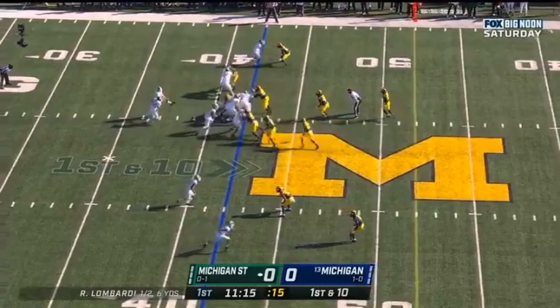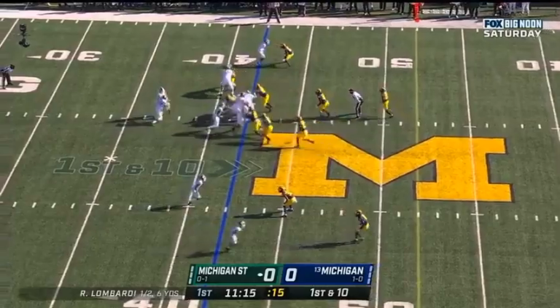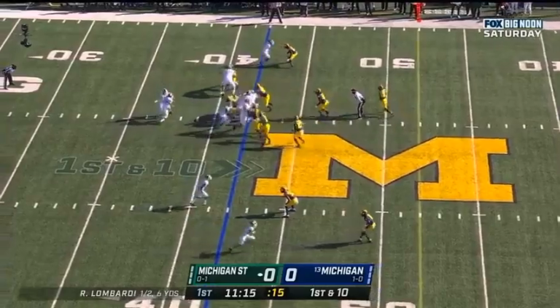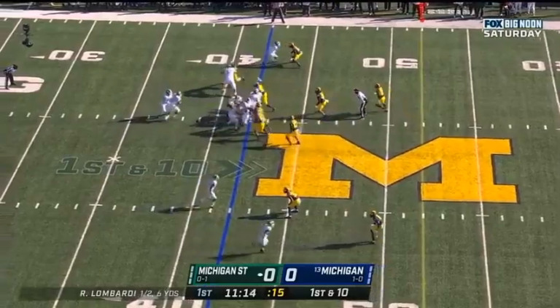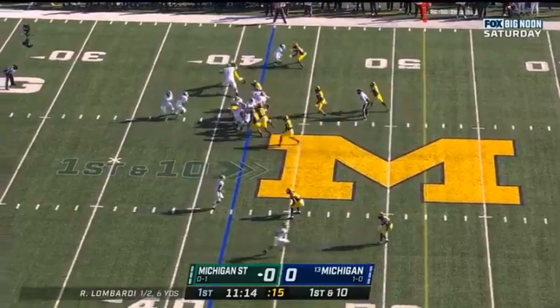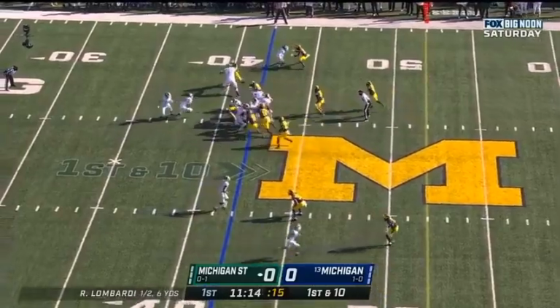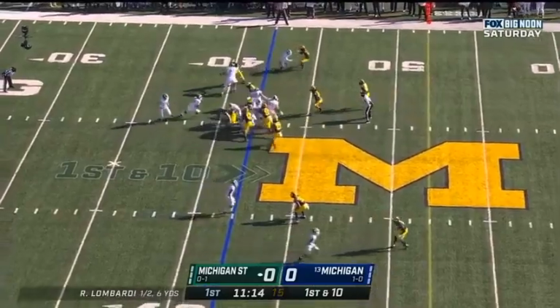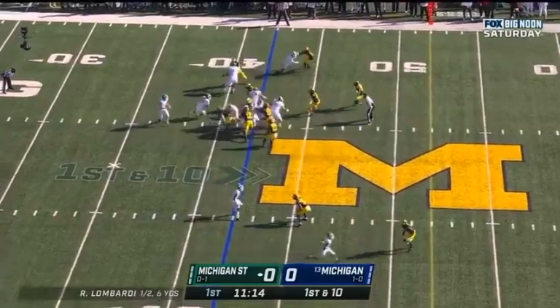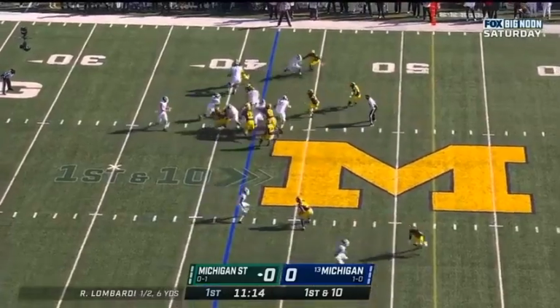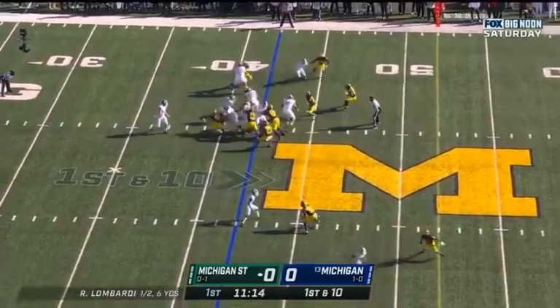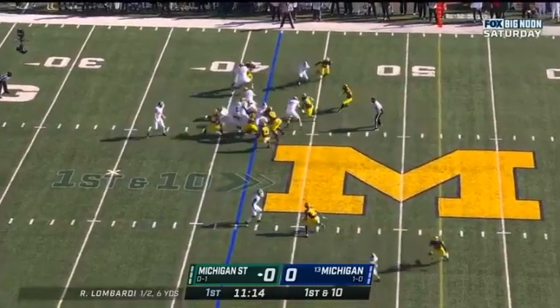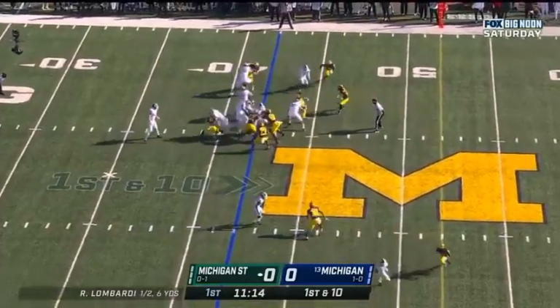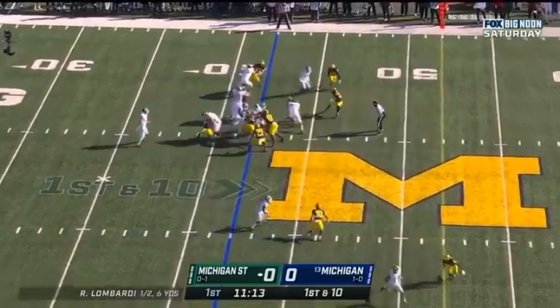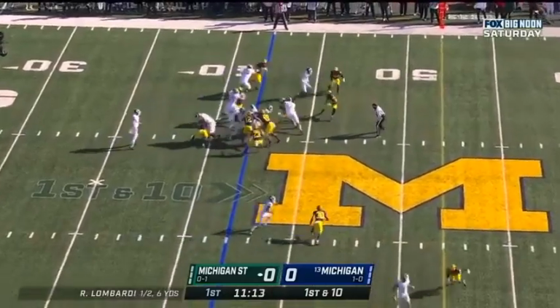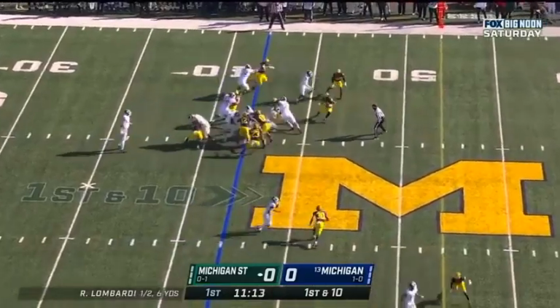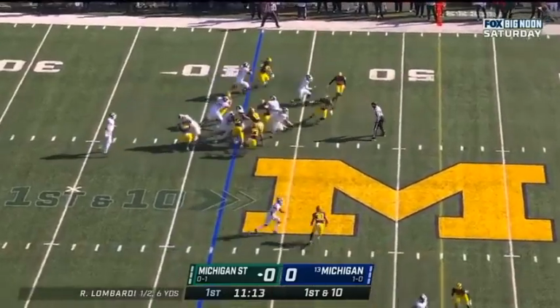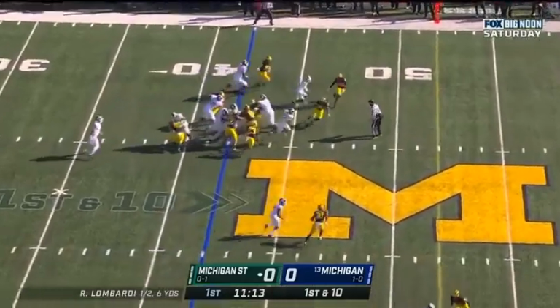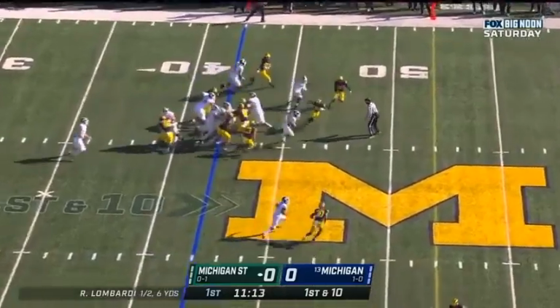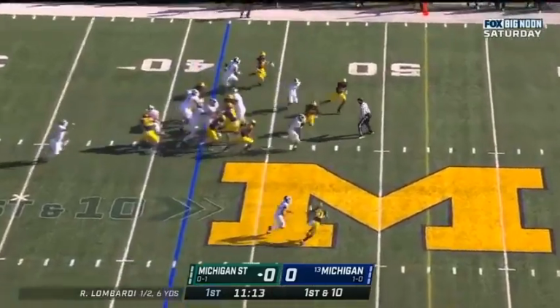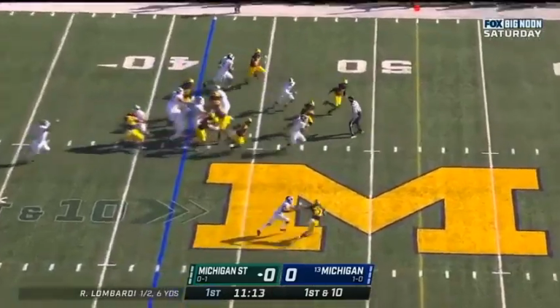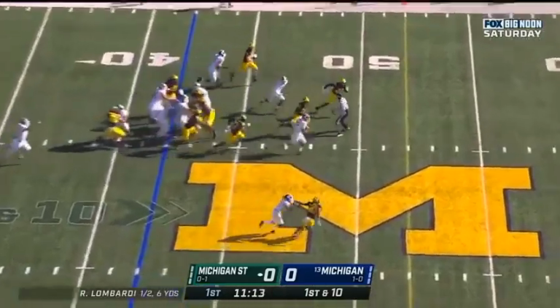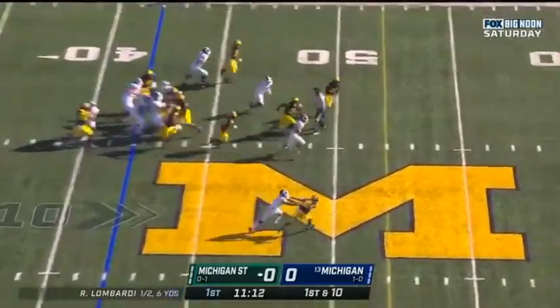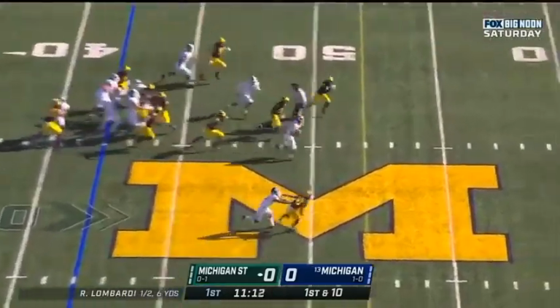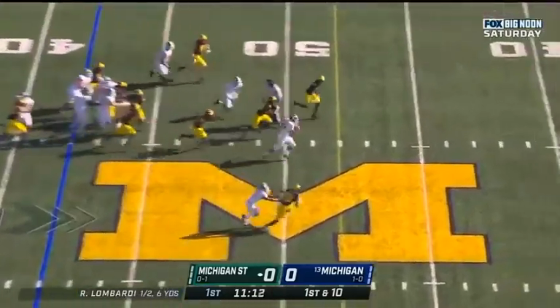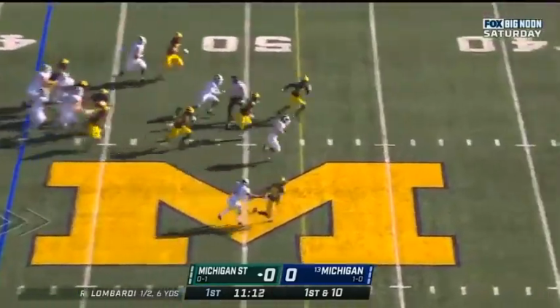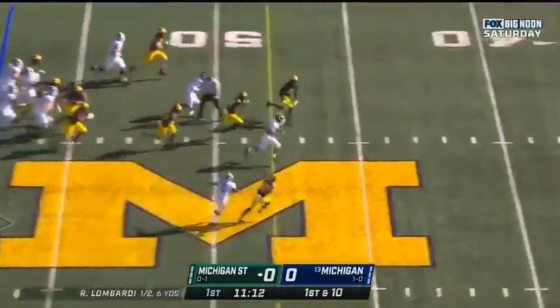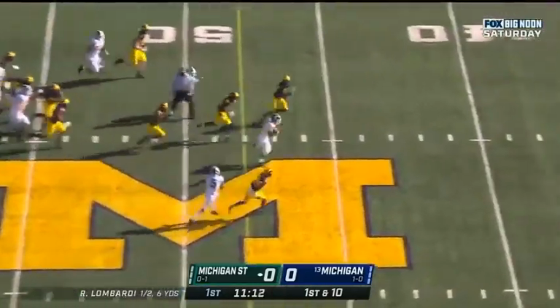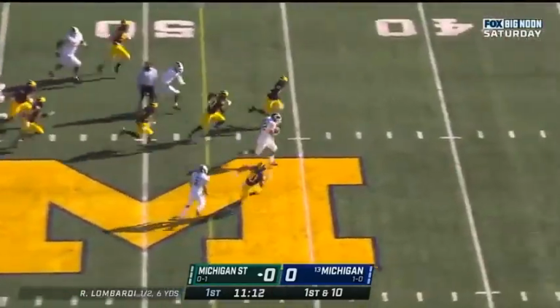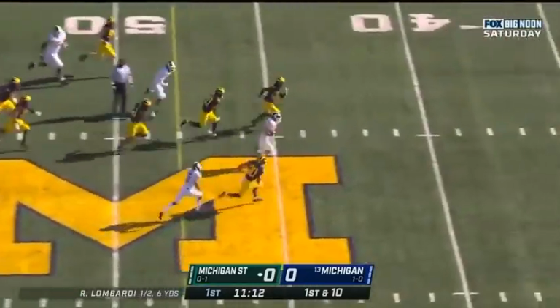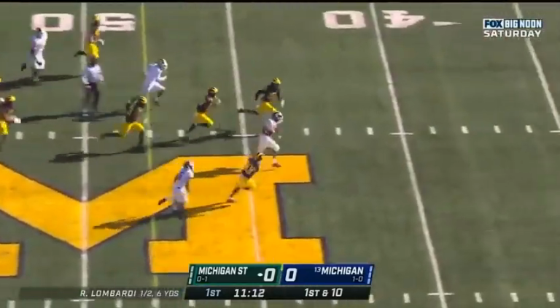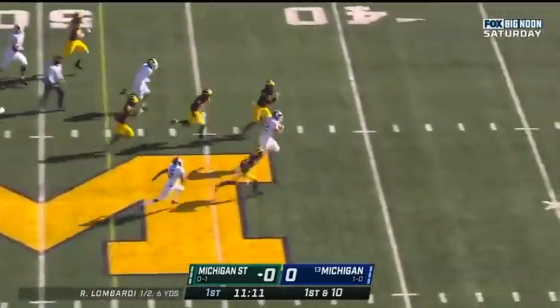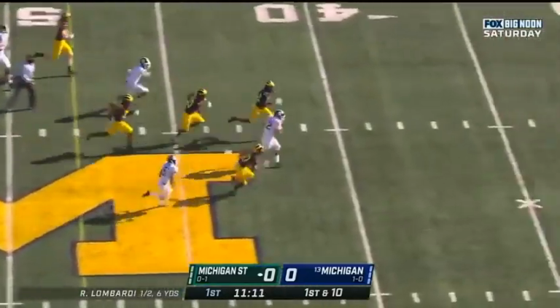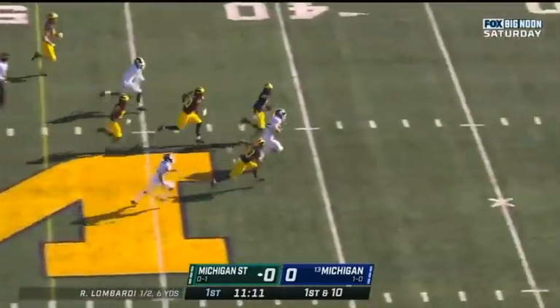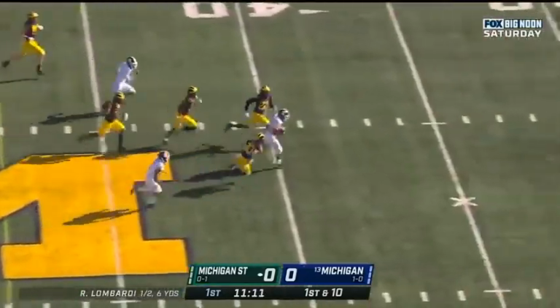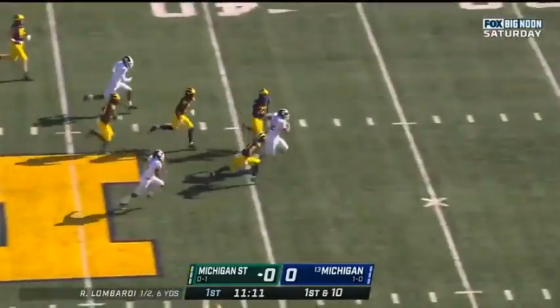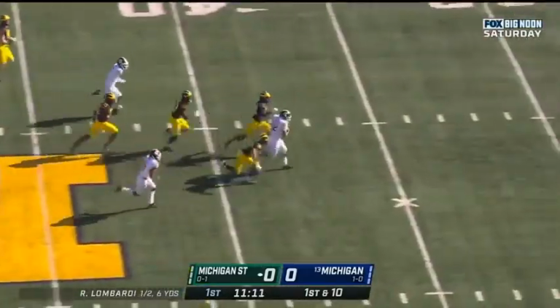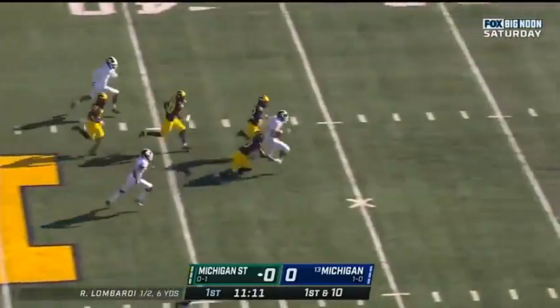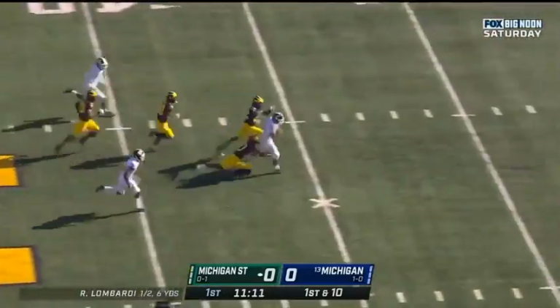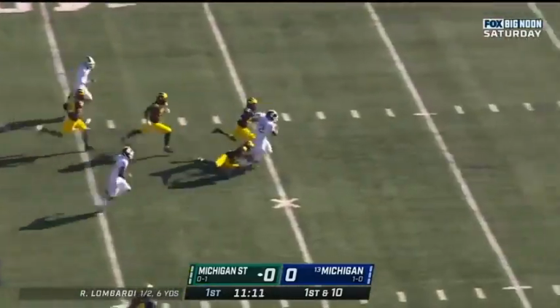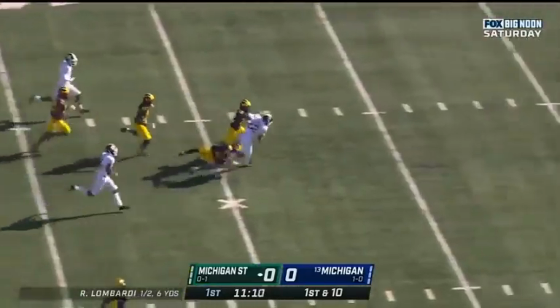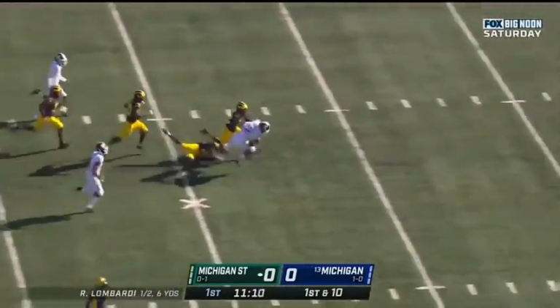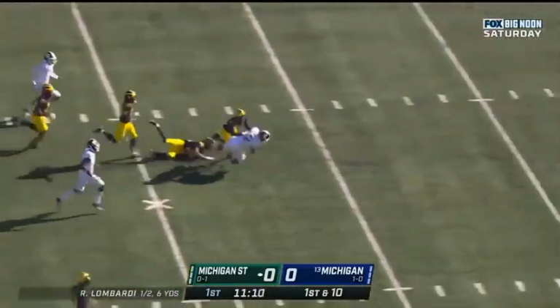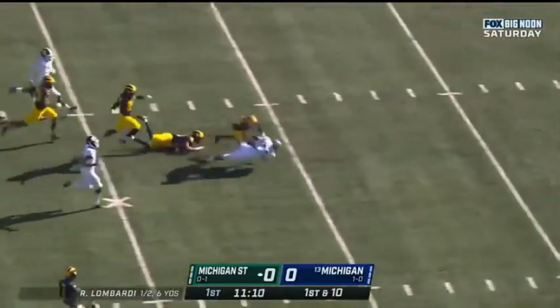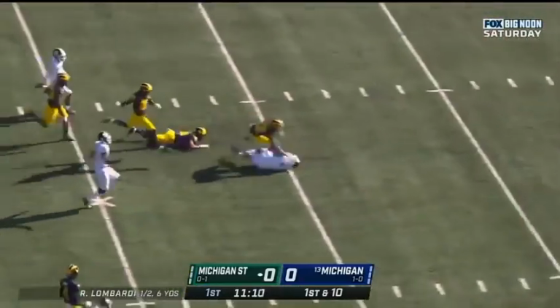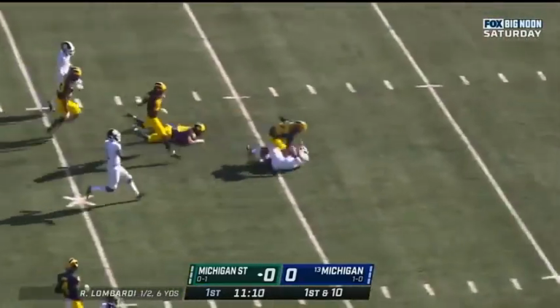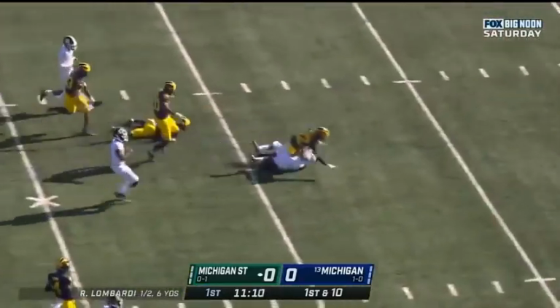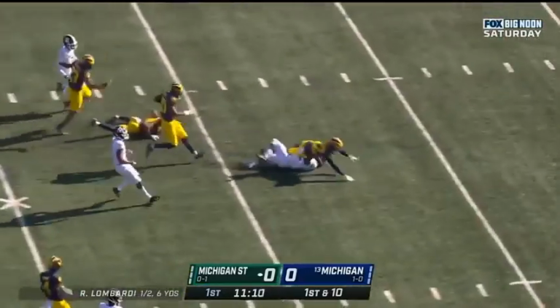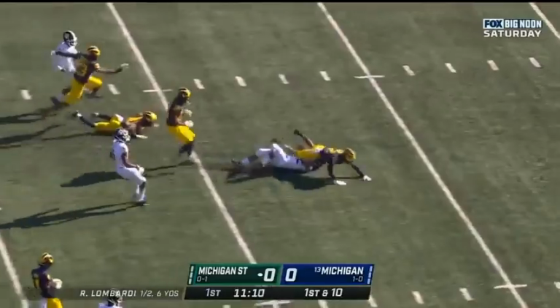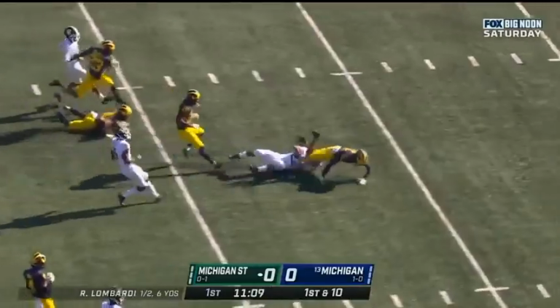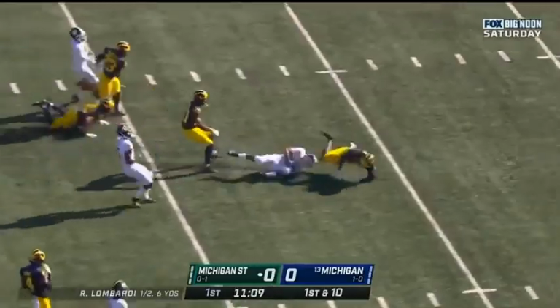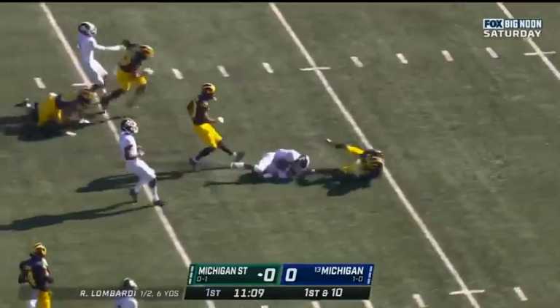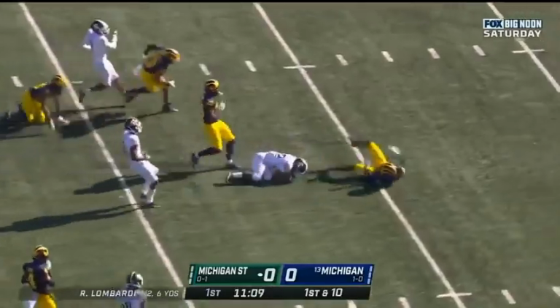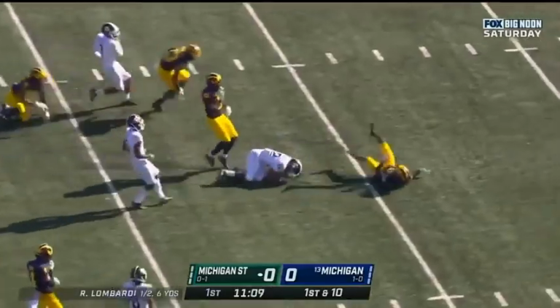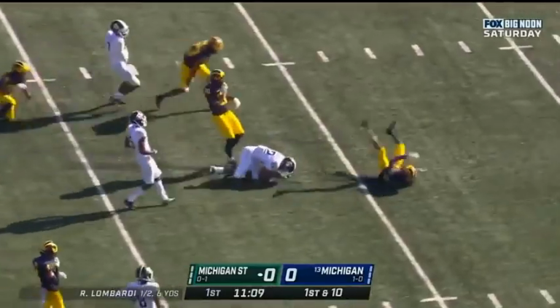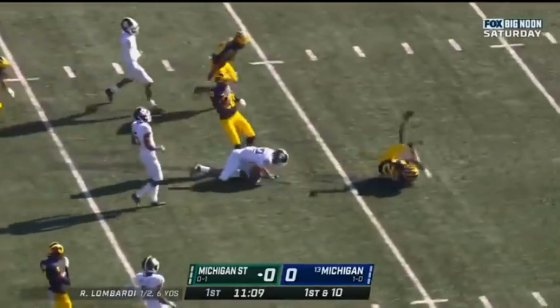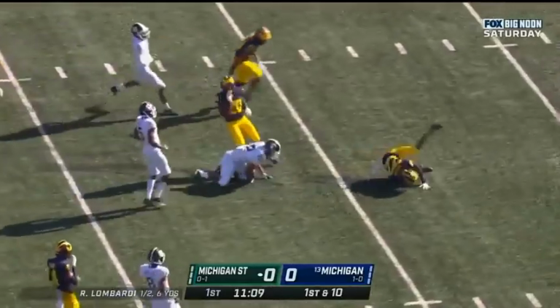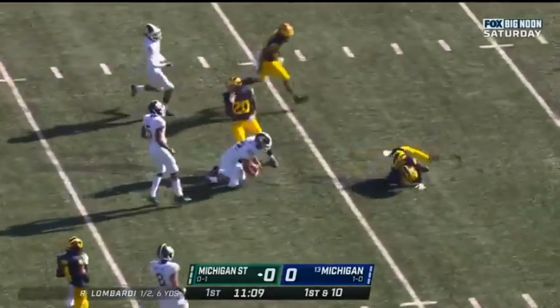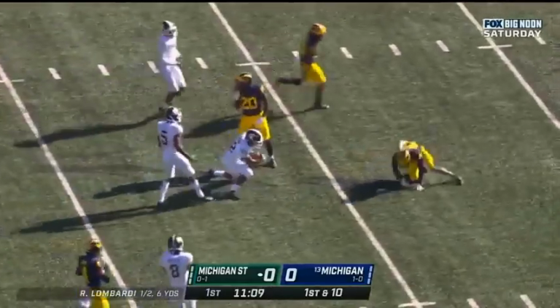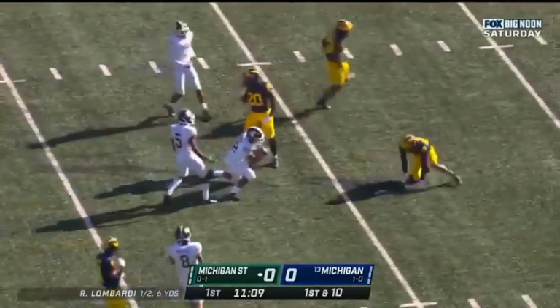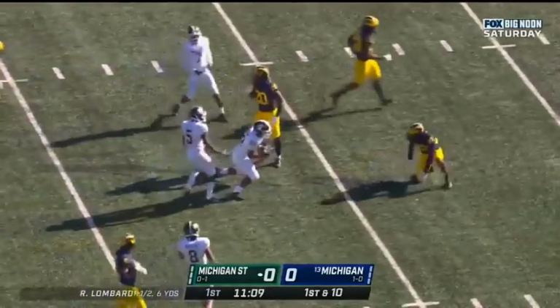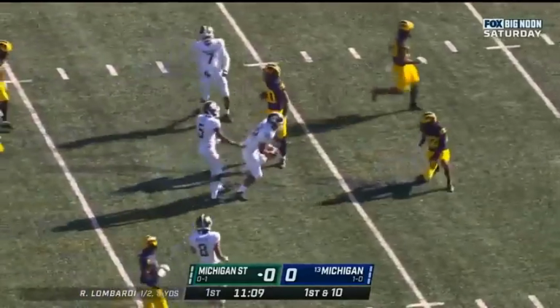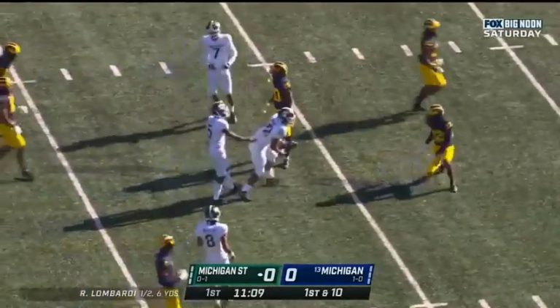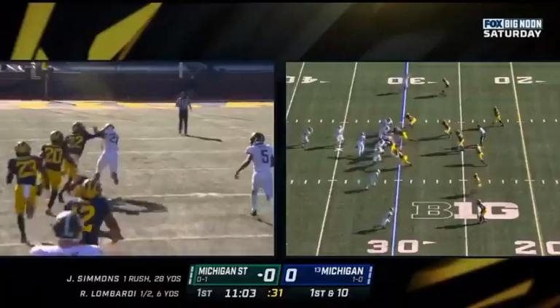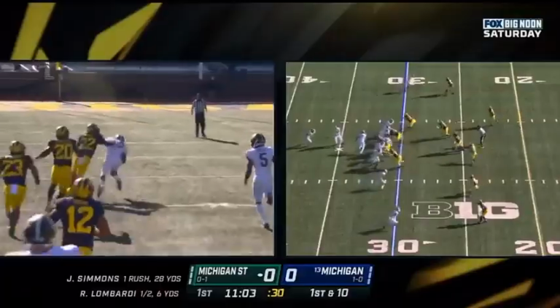High snap handle, Simmons gets through the hole with a burst. And Jordan Simmons there.